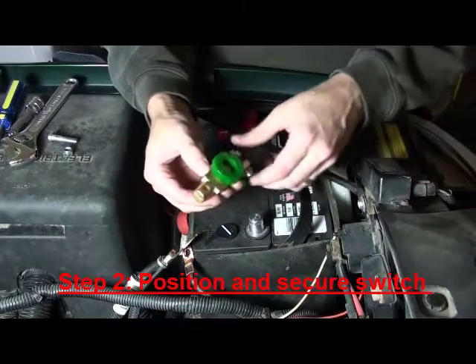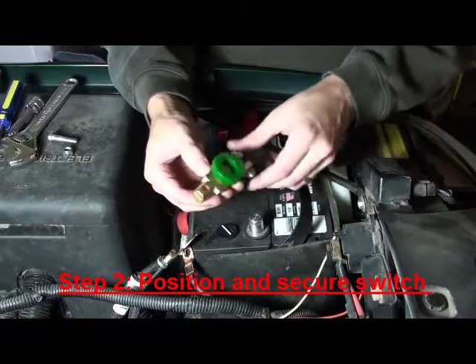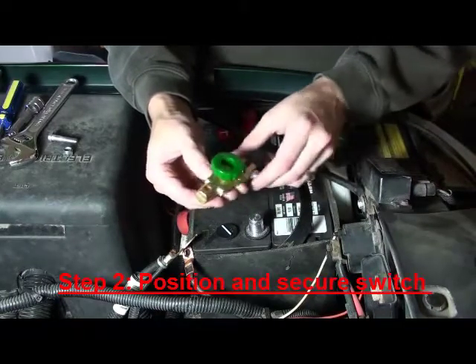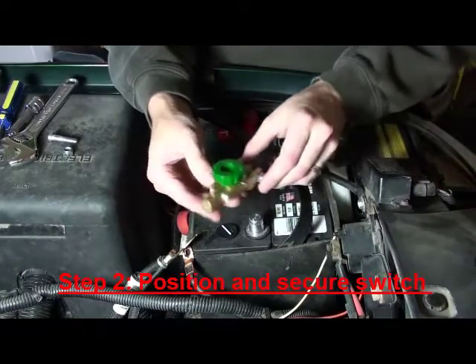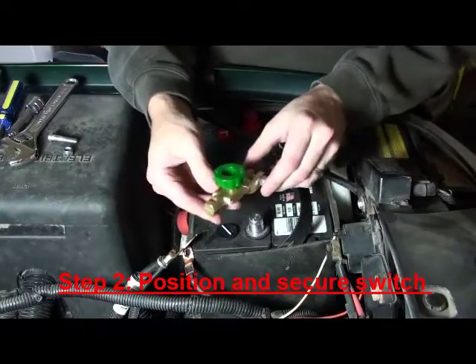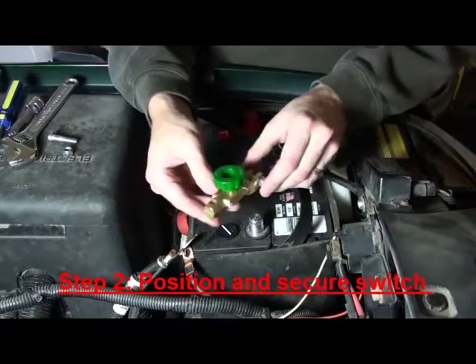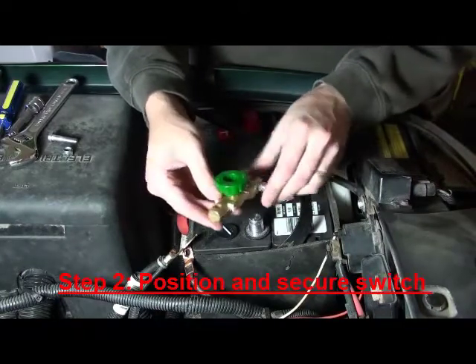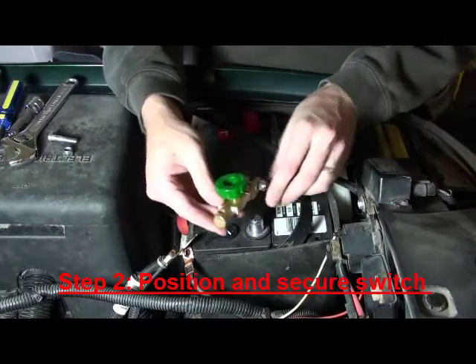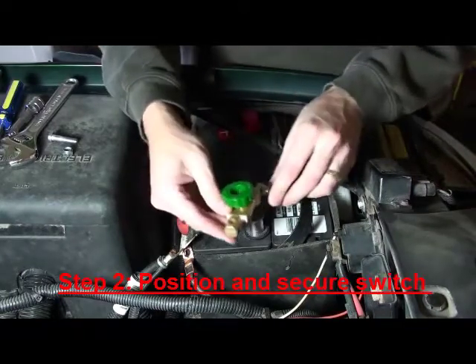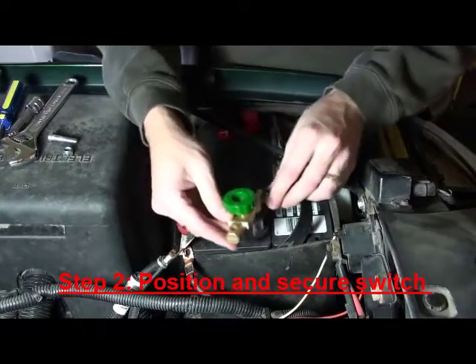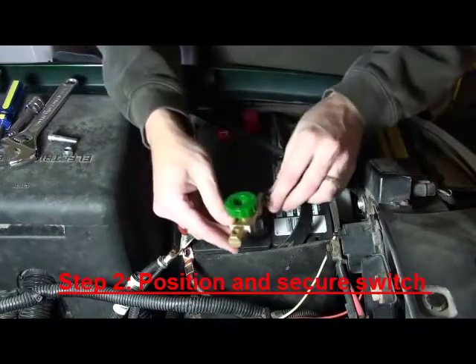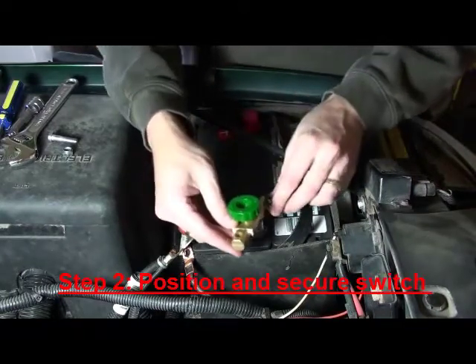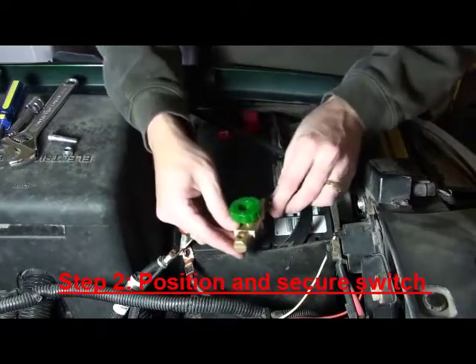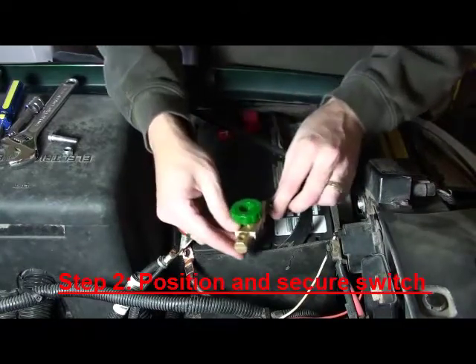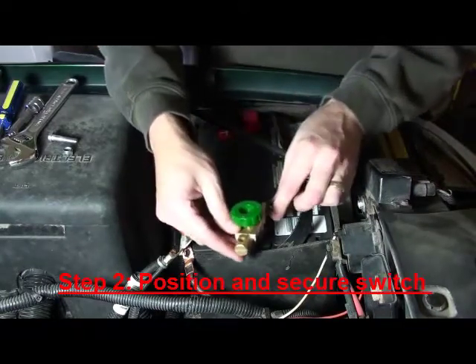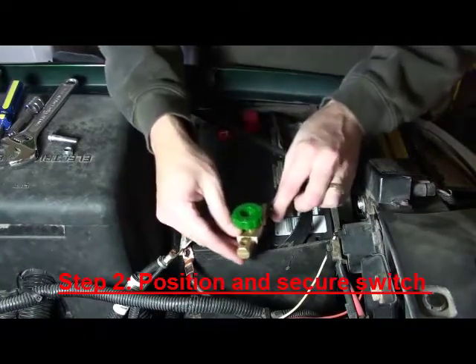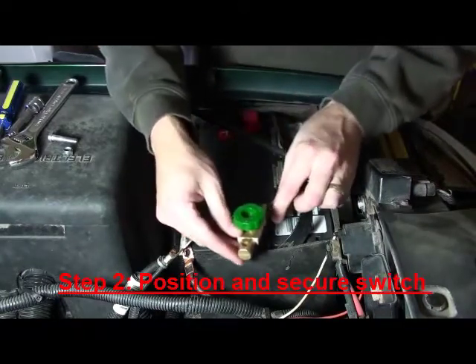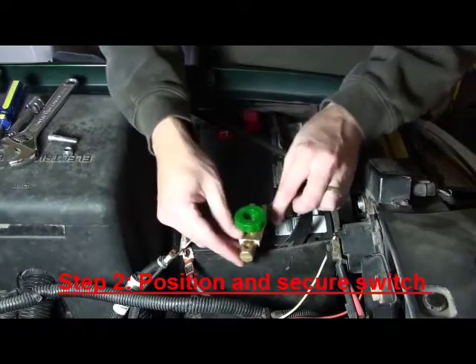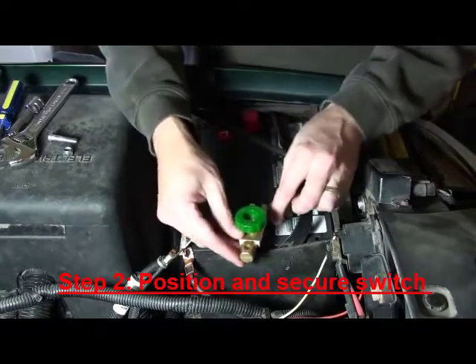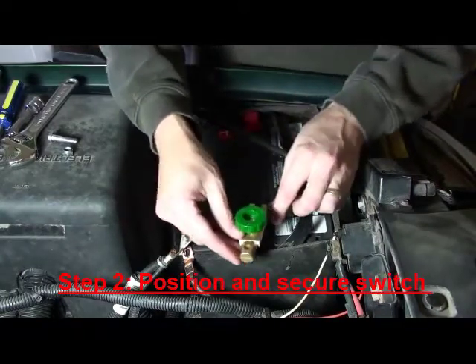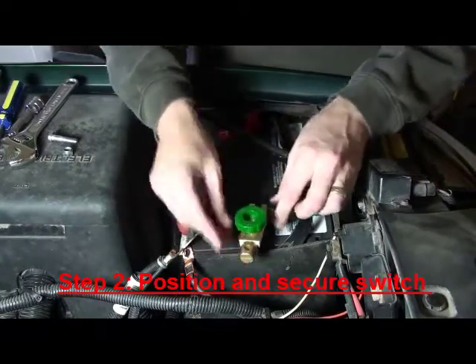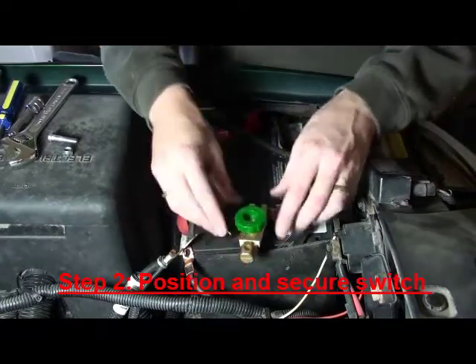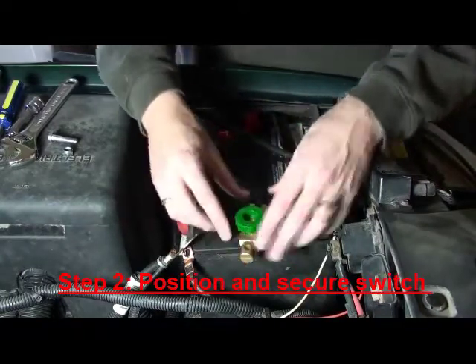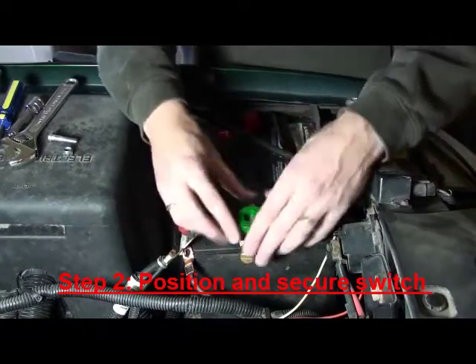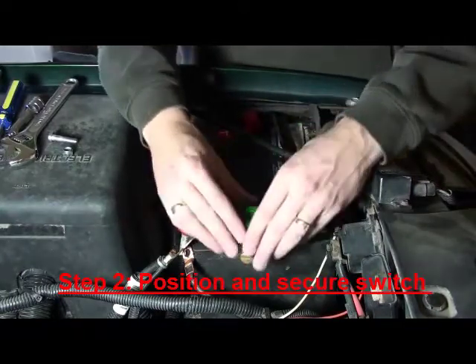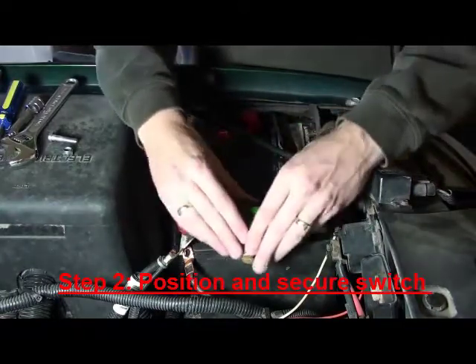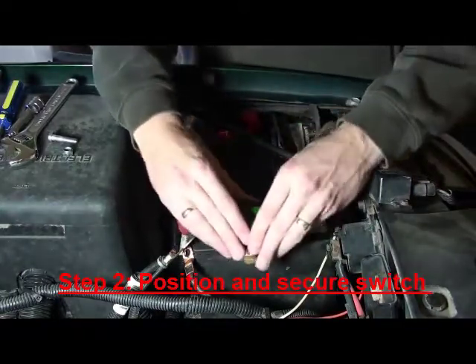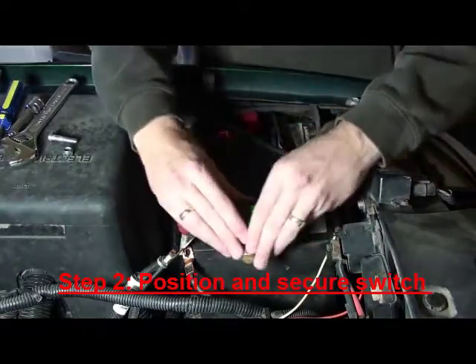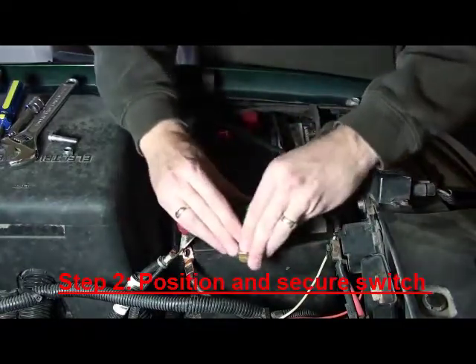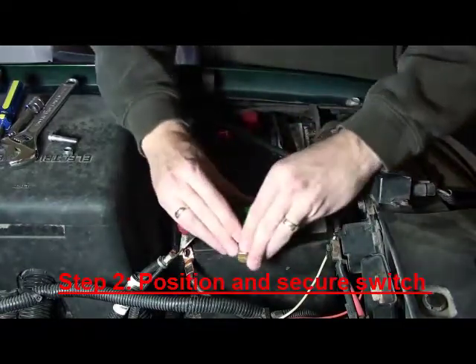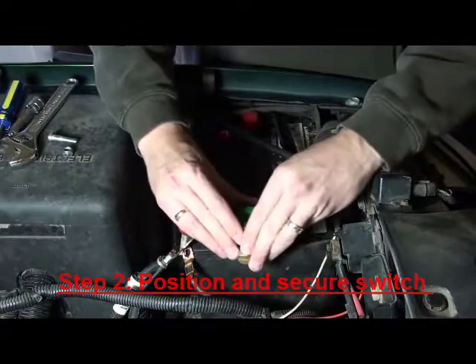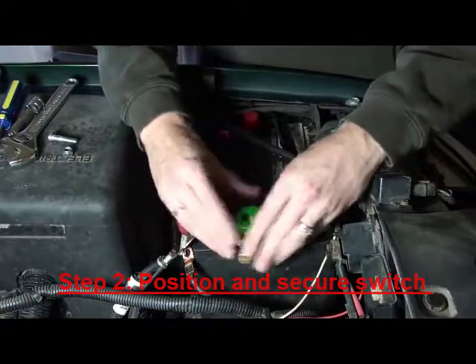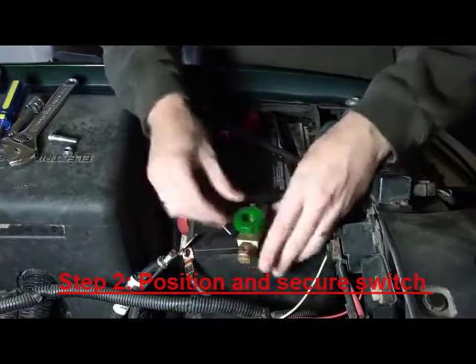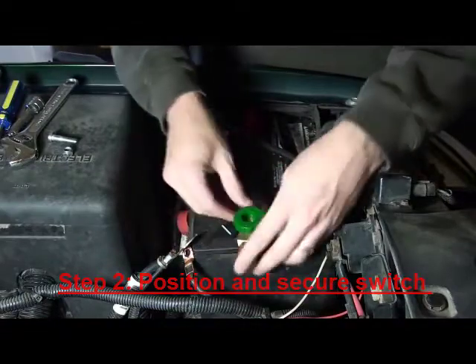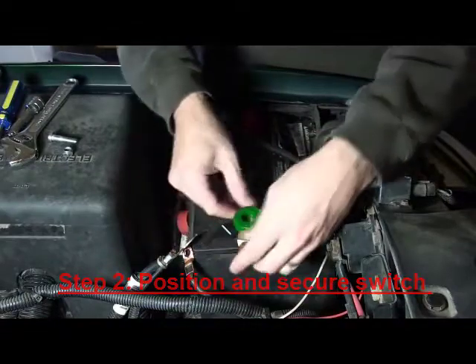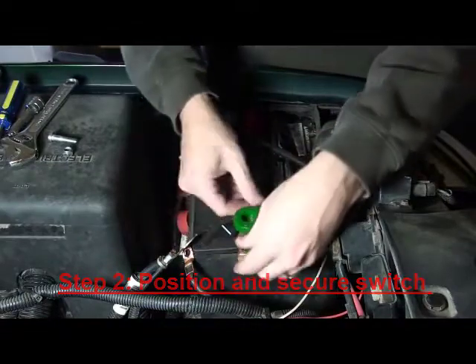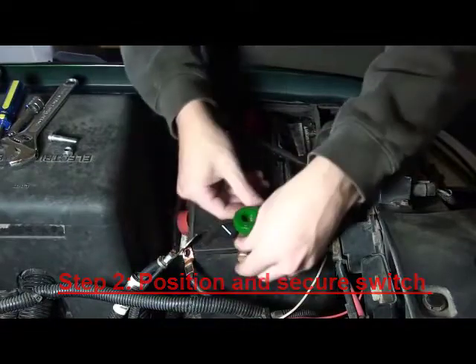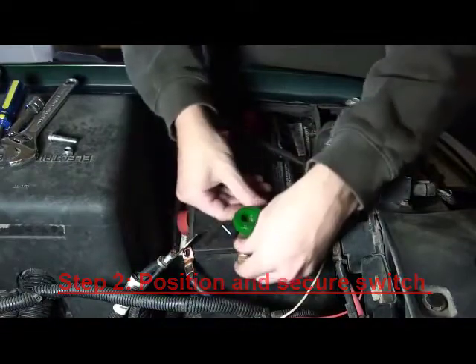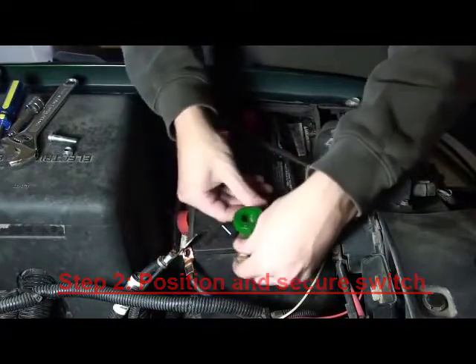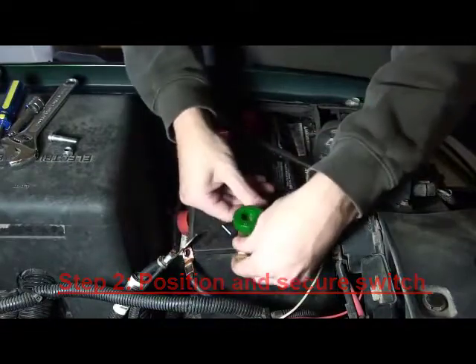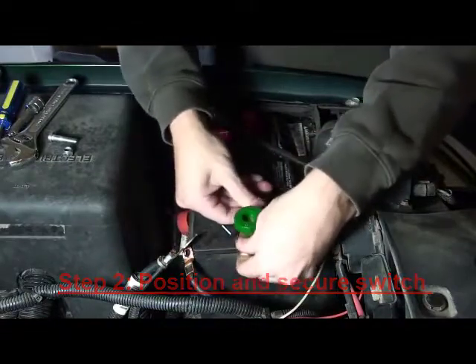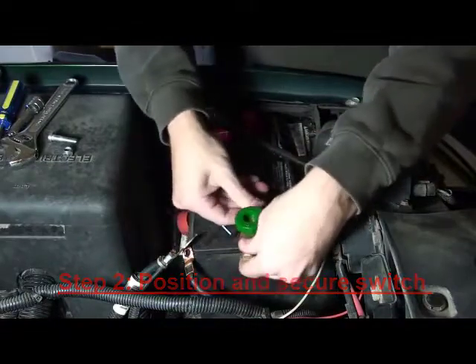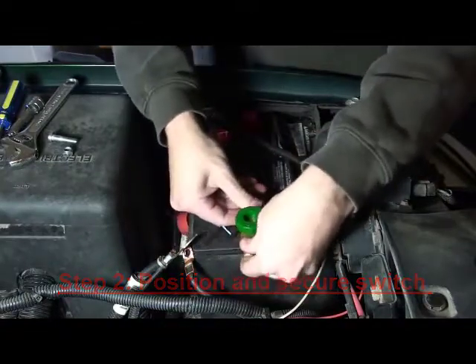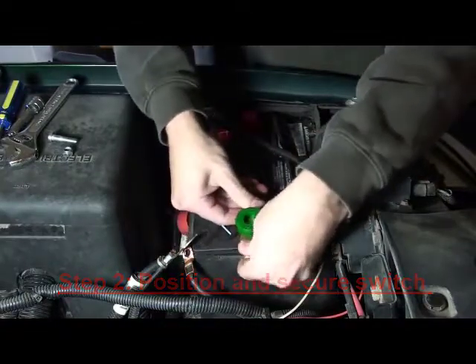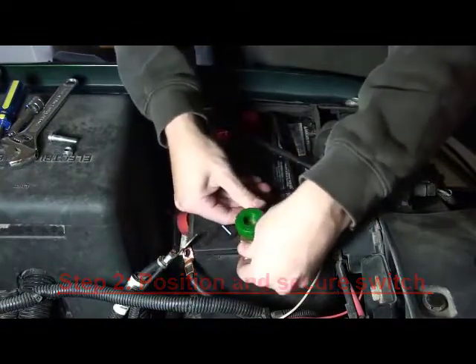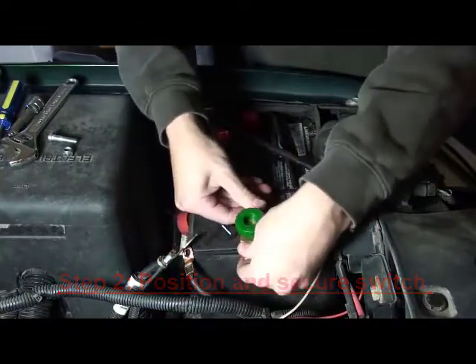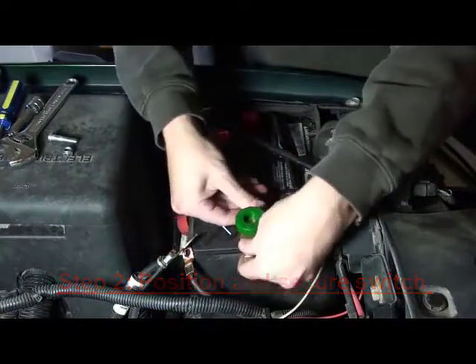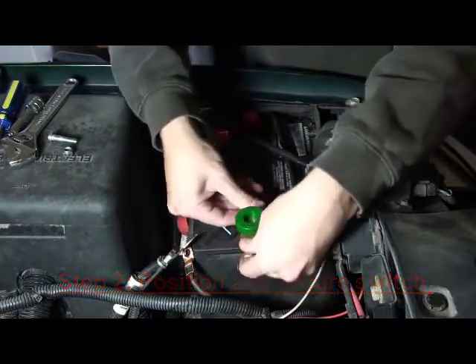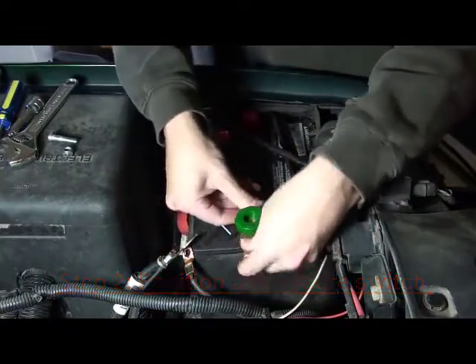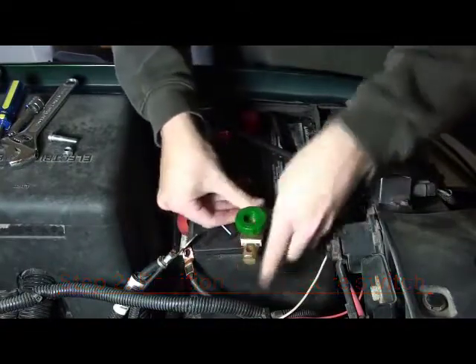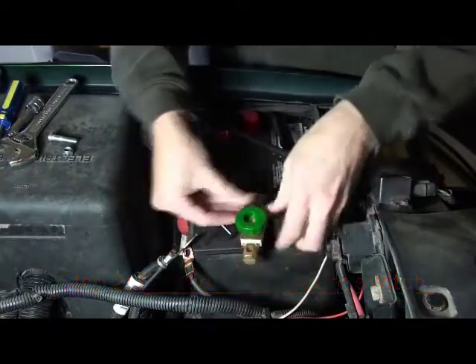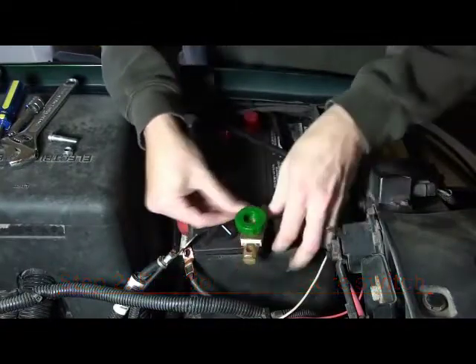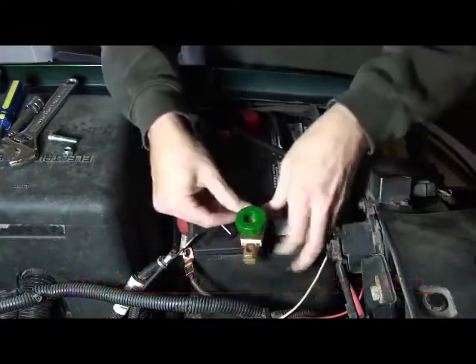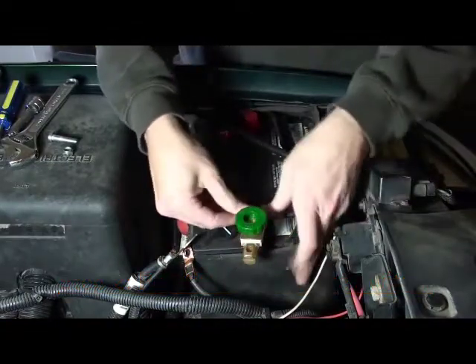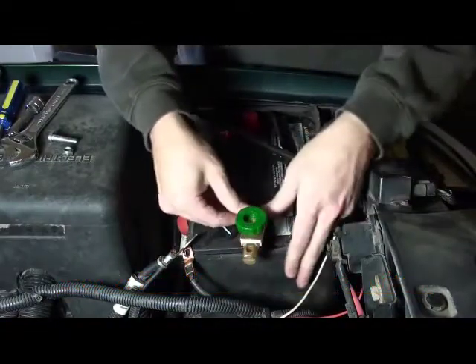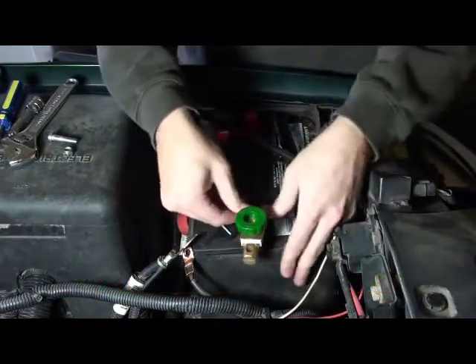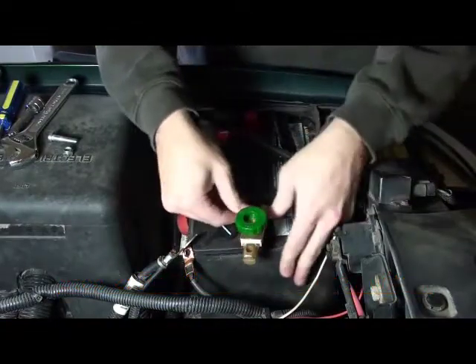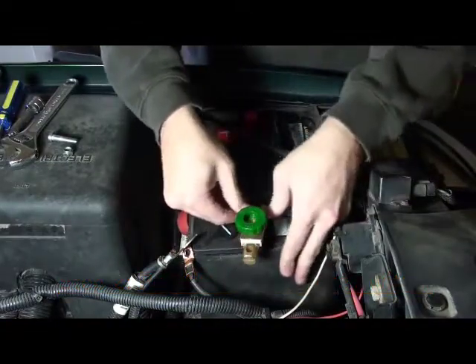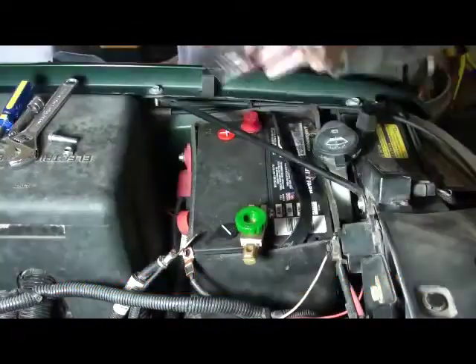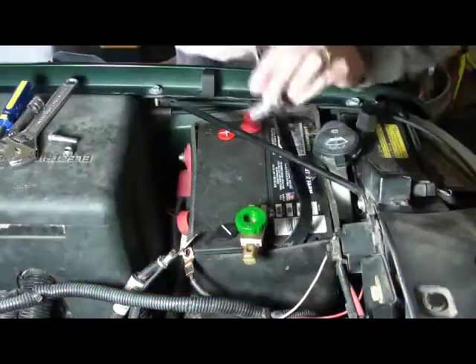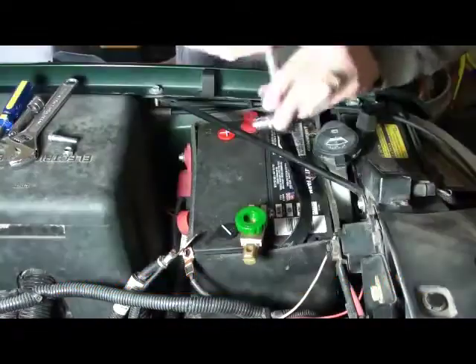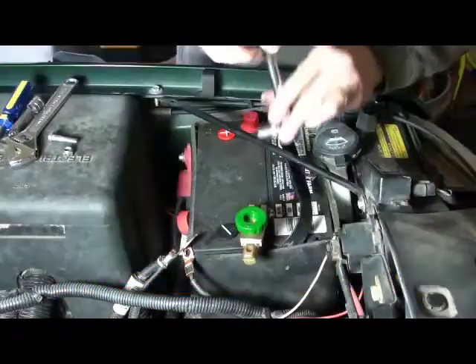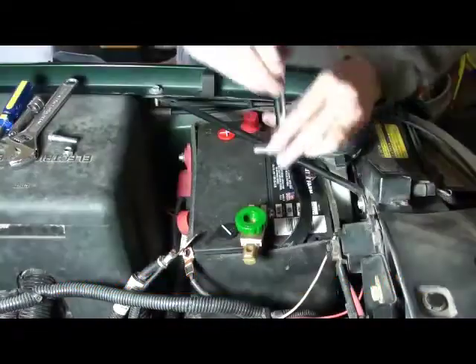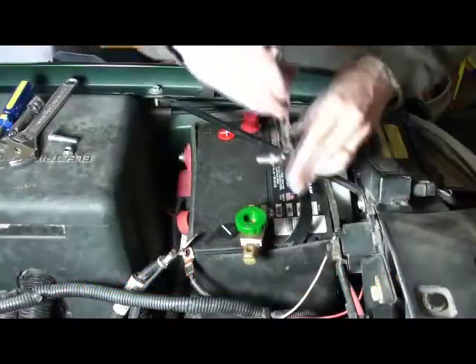Step two is to position the switch on top of the negative battery terminal where you want it, and then to tighten it down.